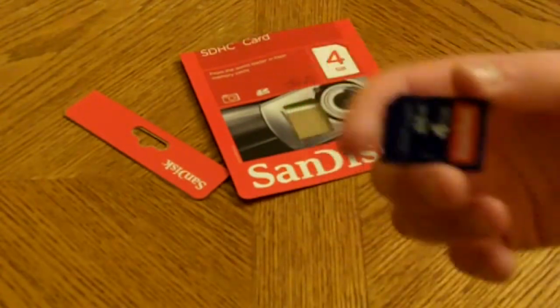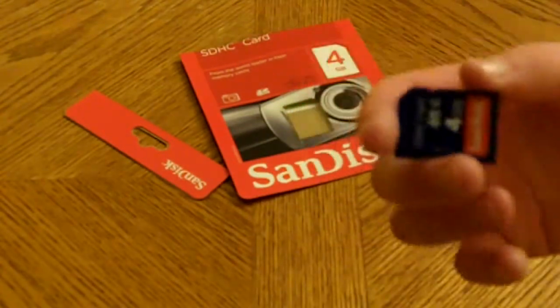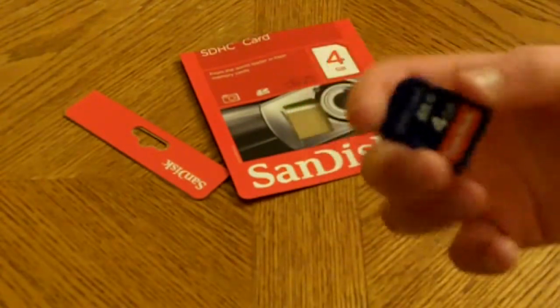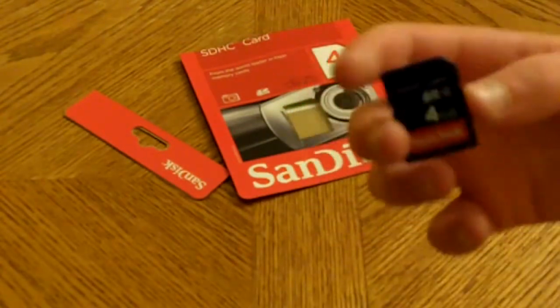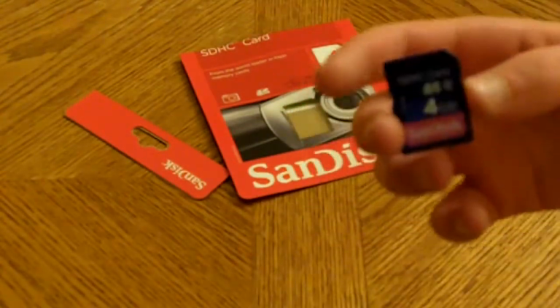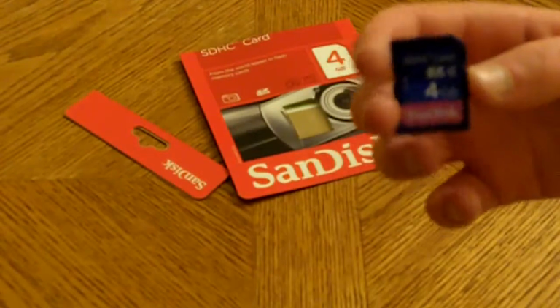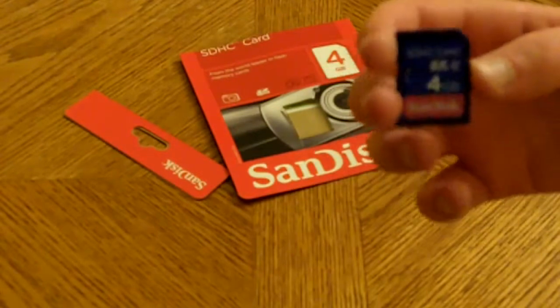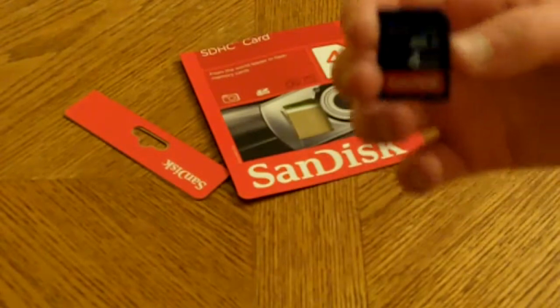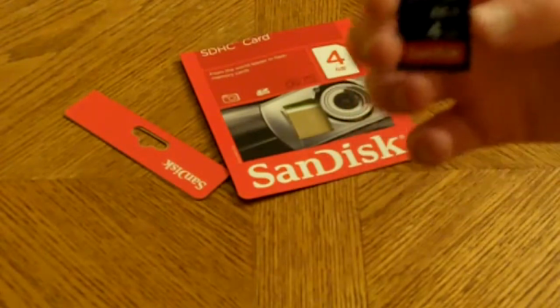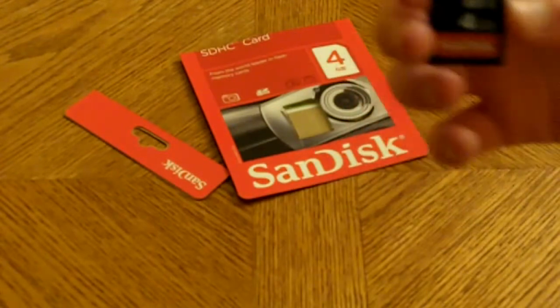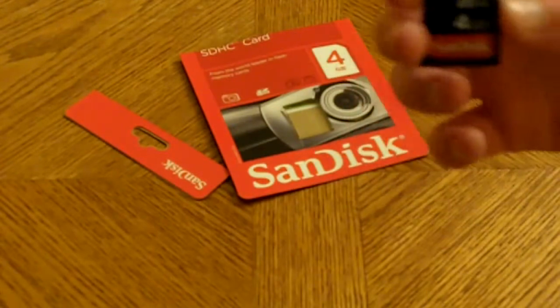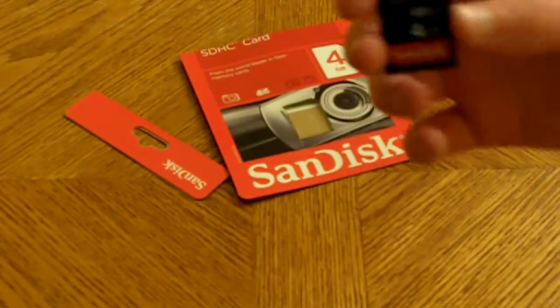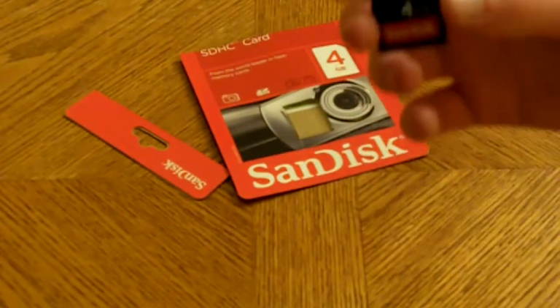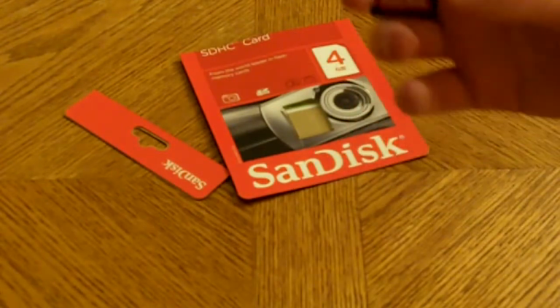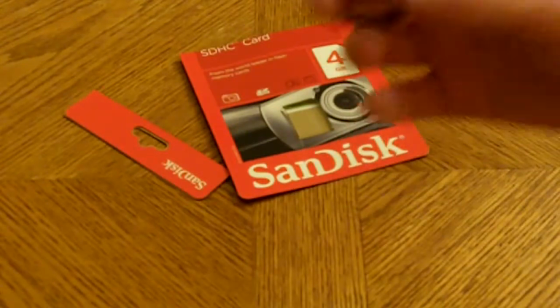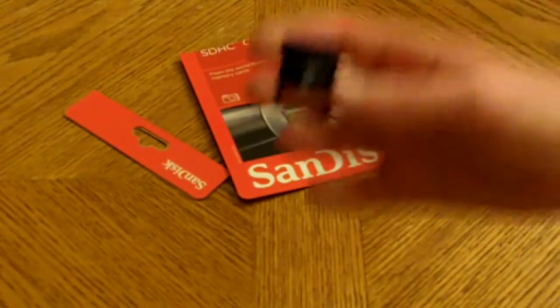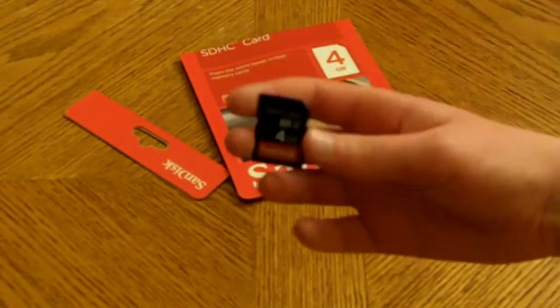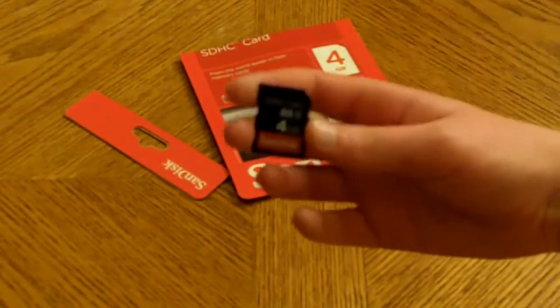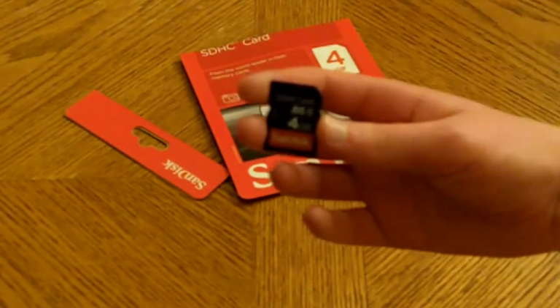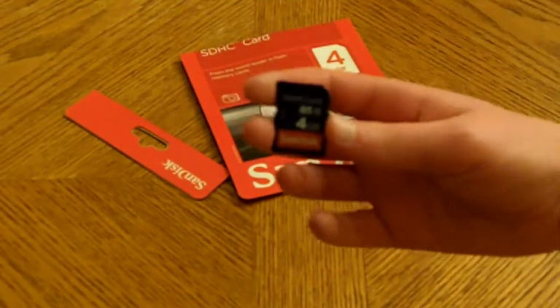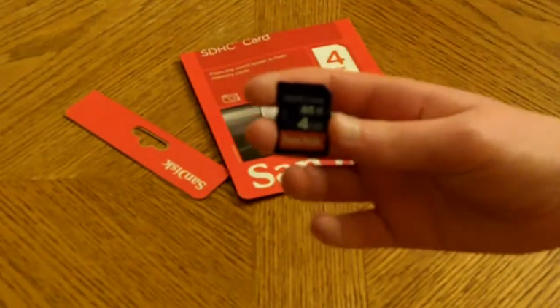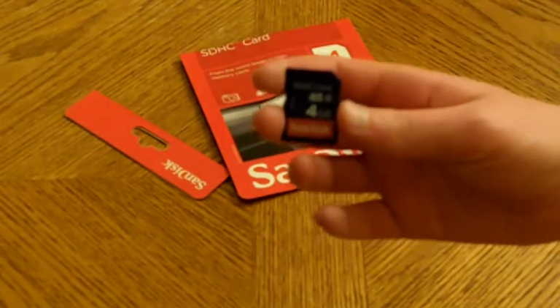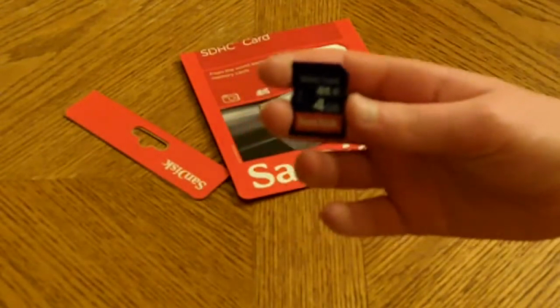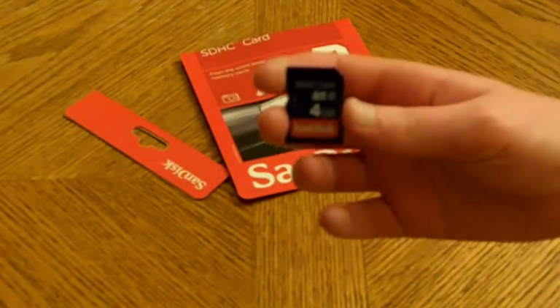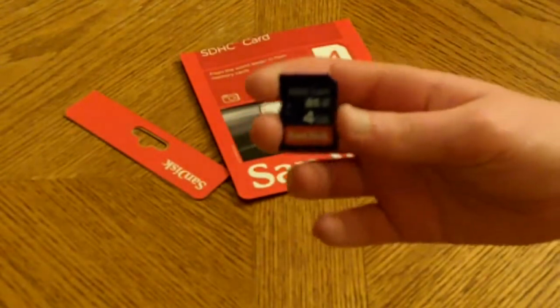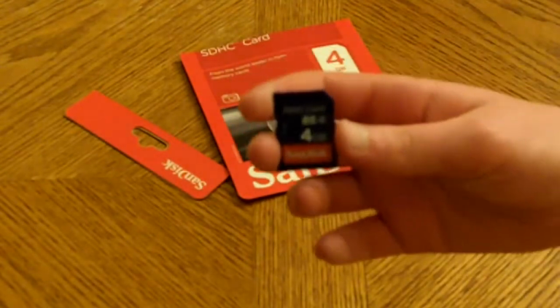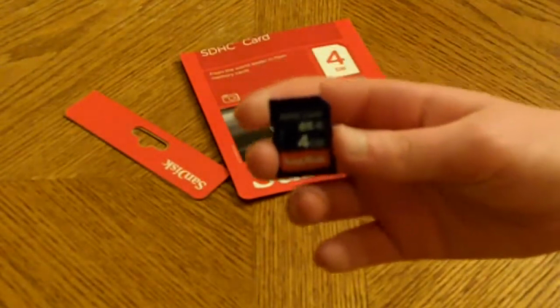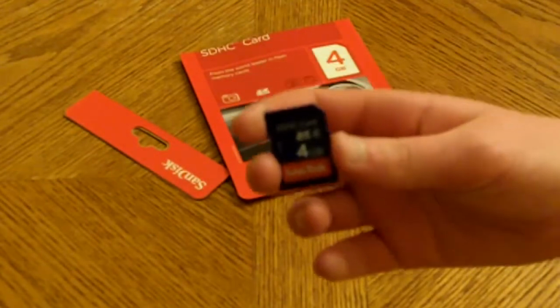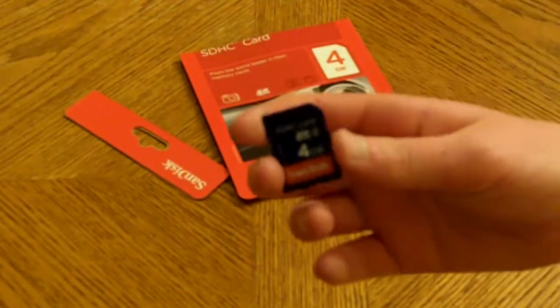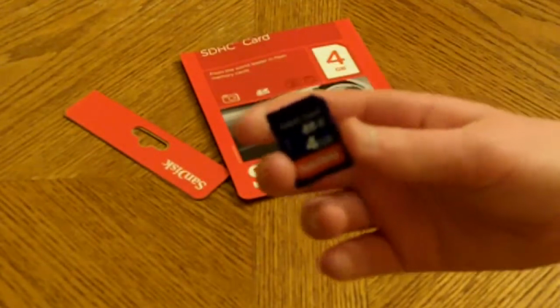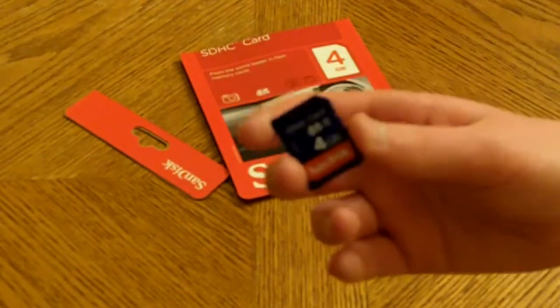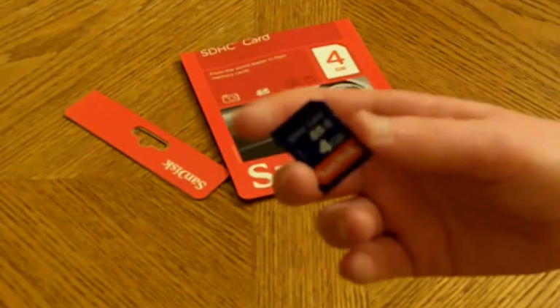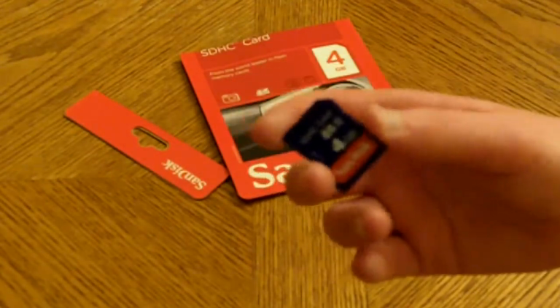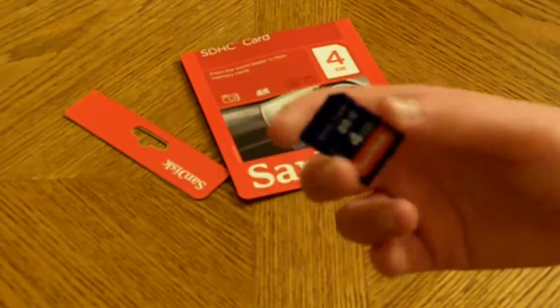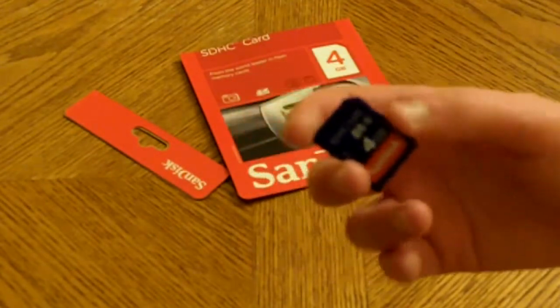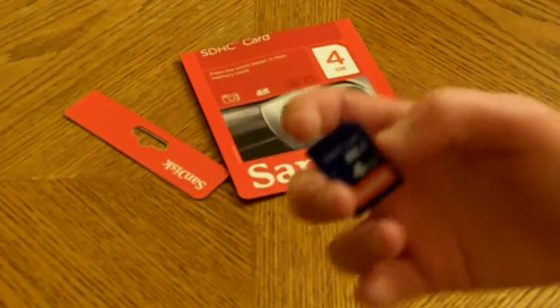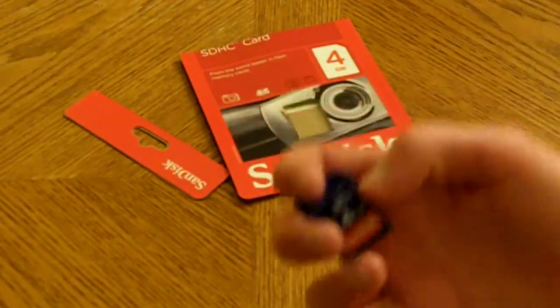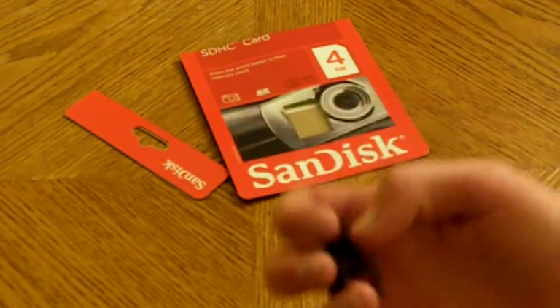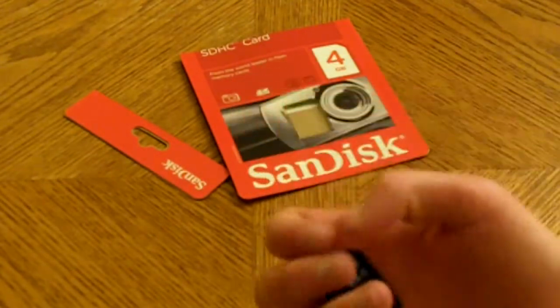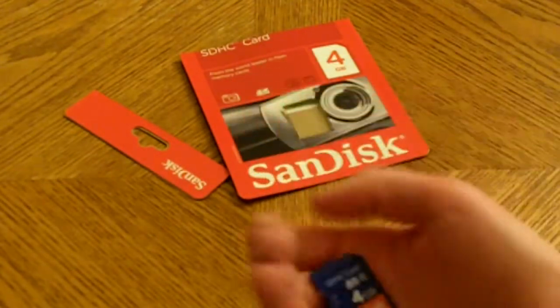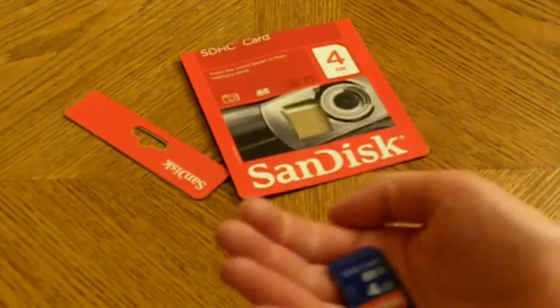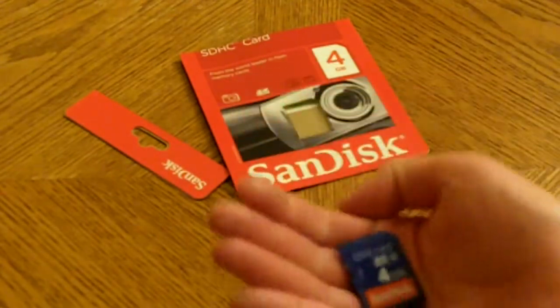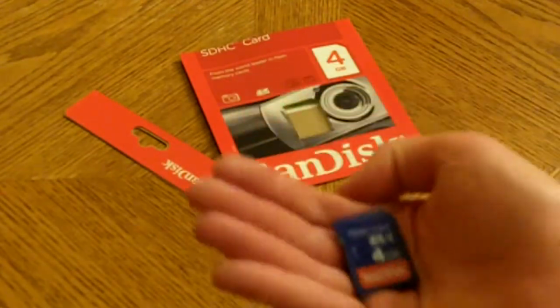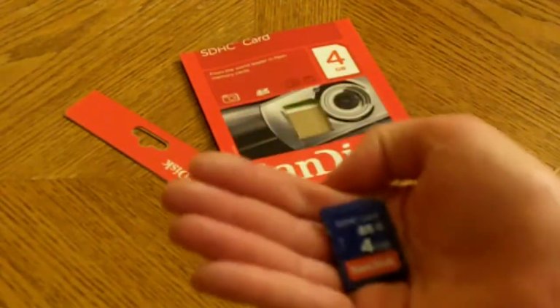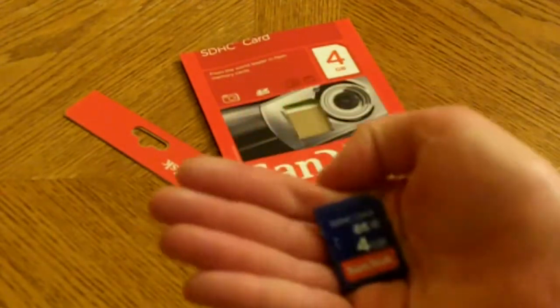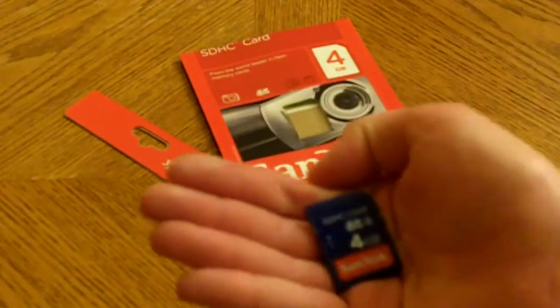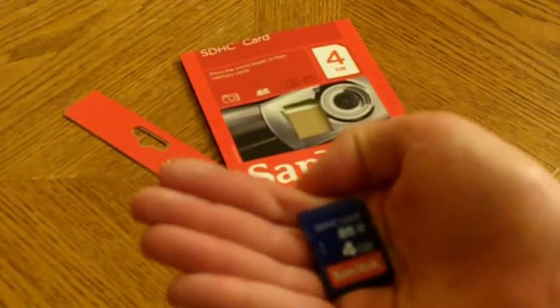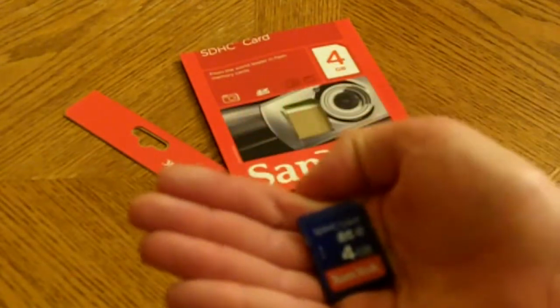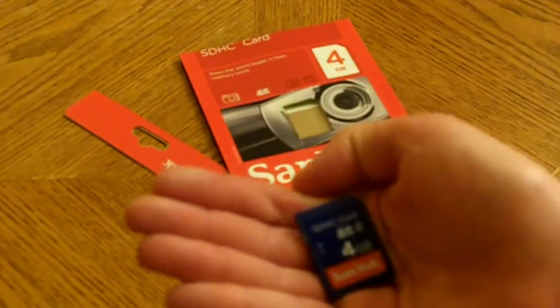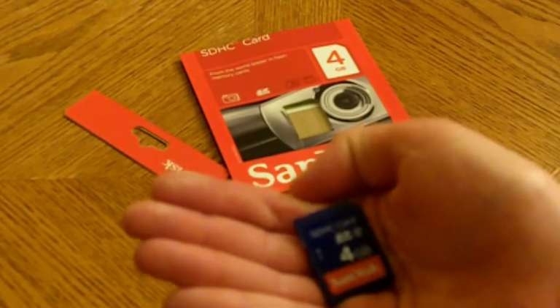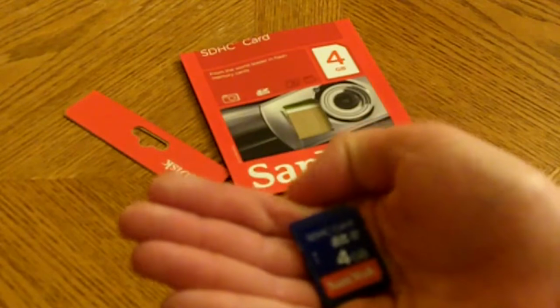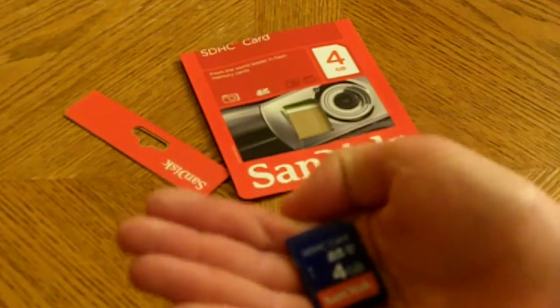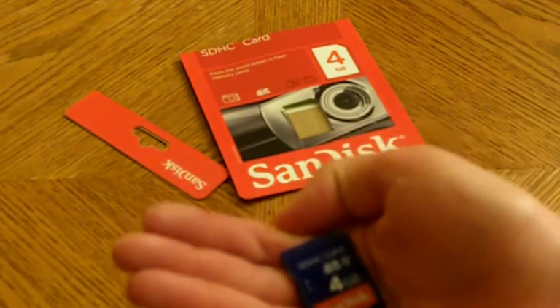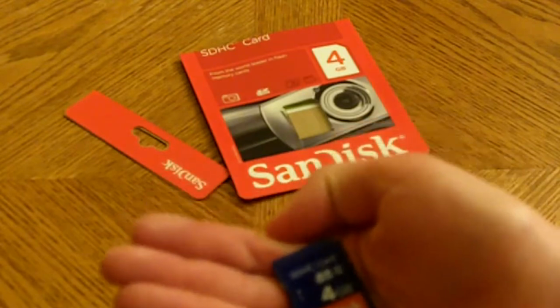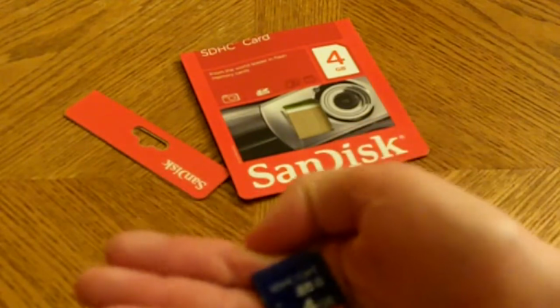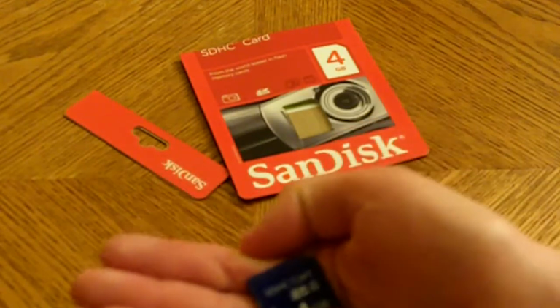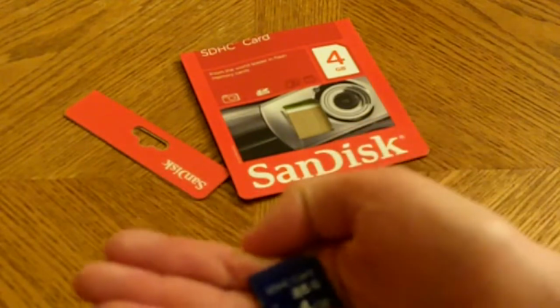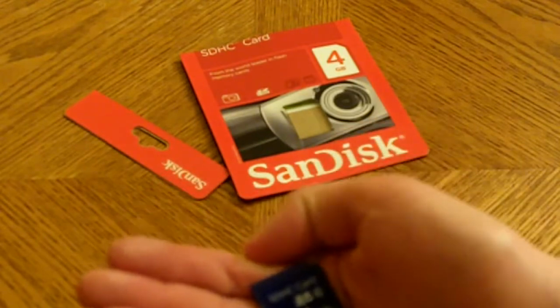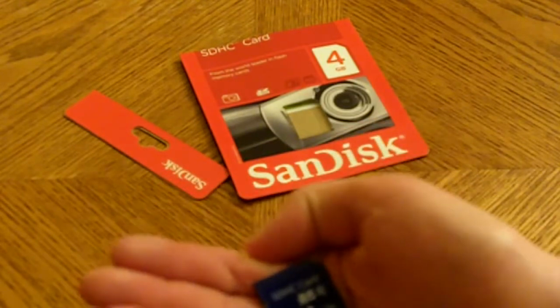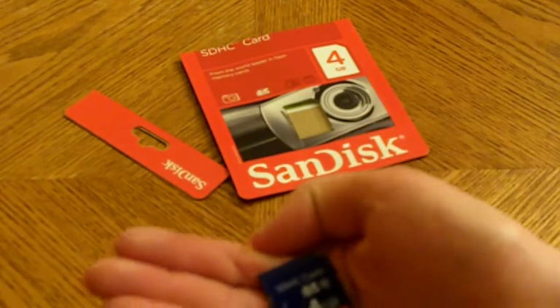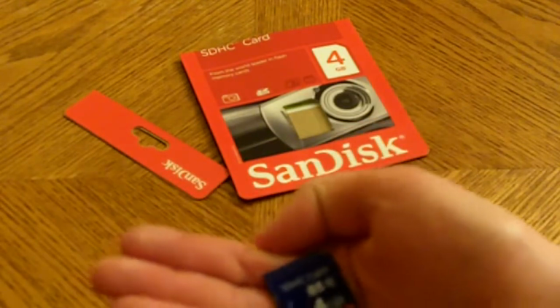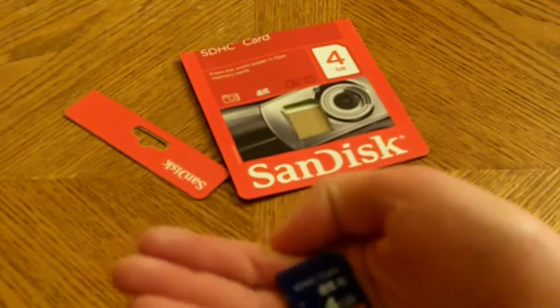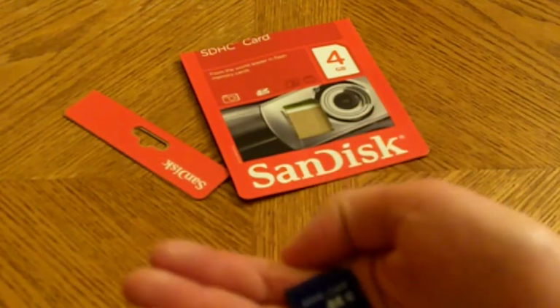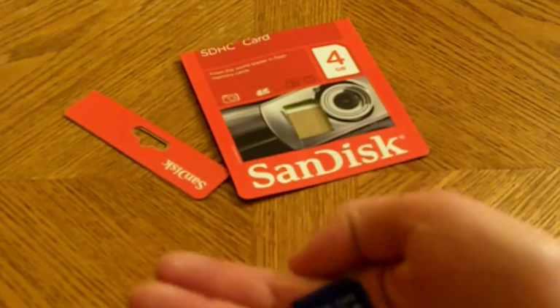Next time I make a video it's going to be 1080p, so if I ever run out of space I'll have a second memory card to back me up.